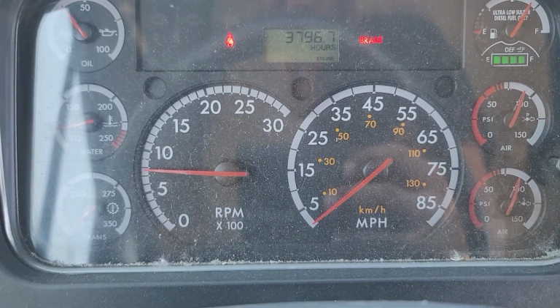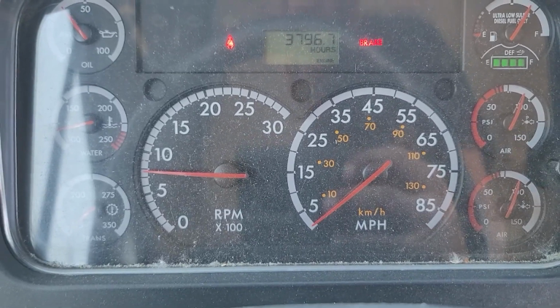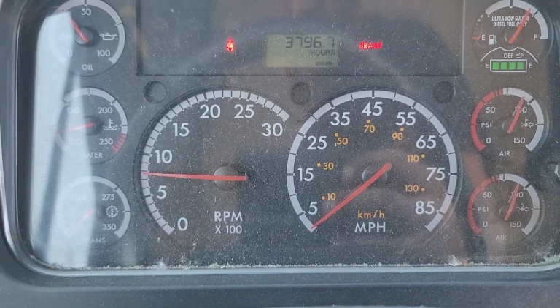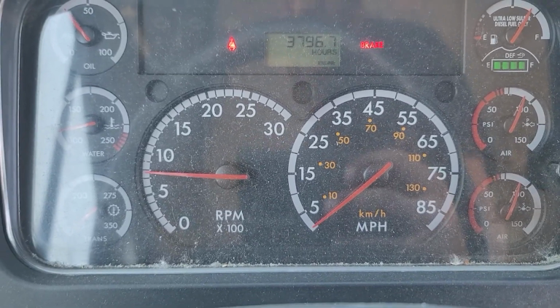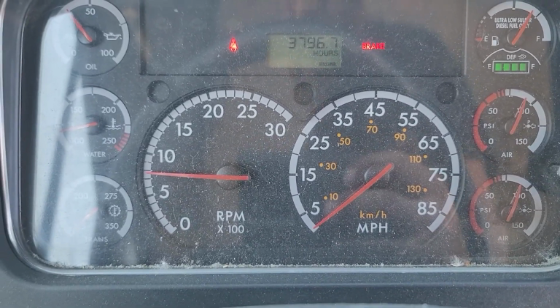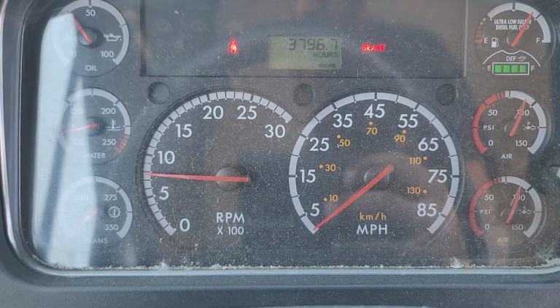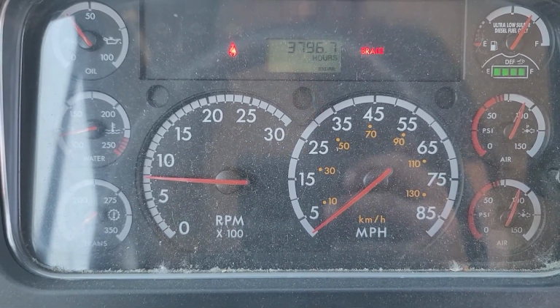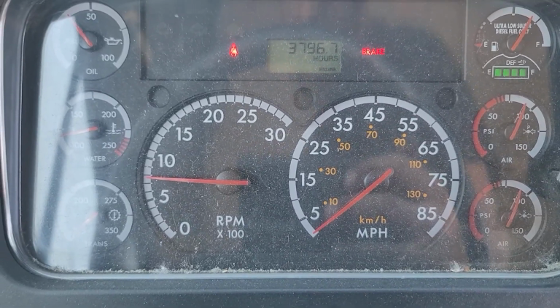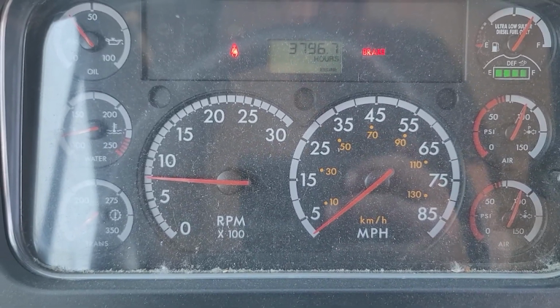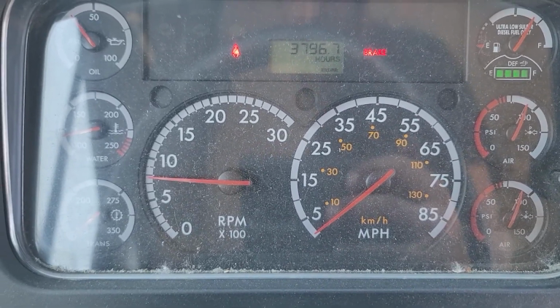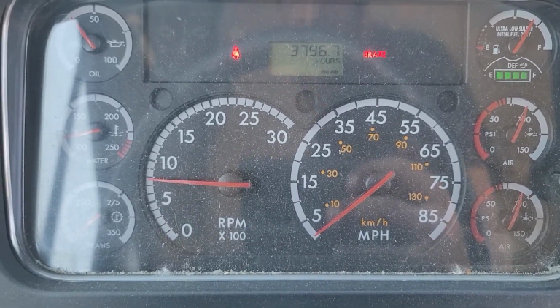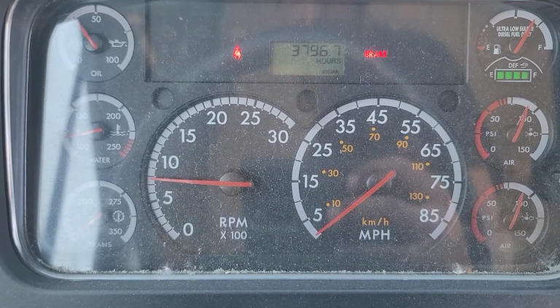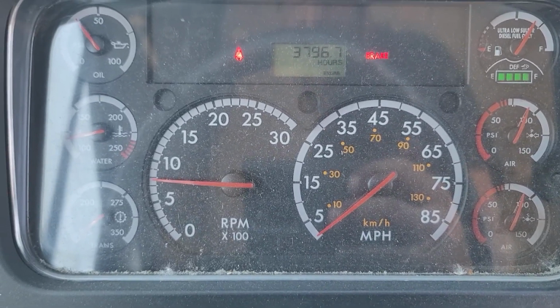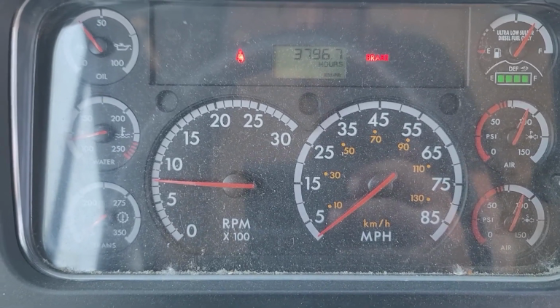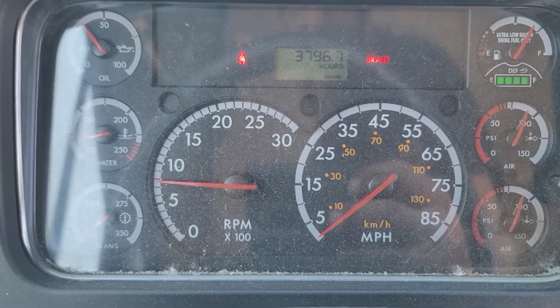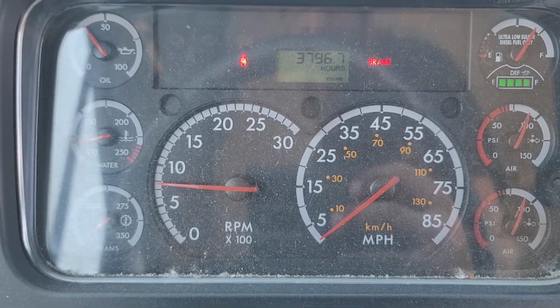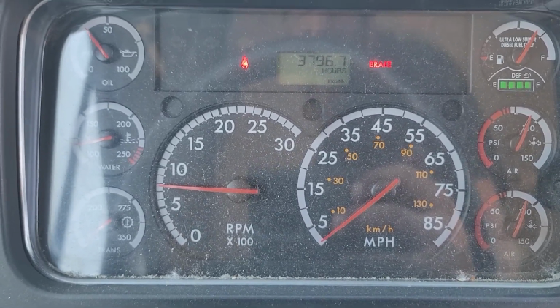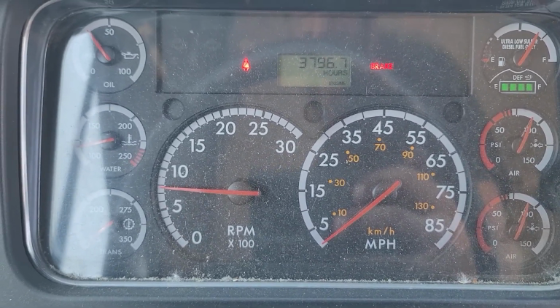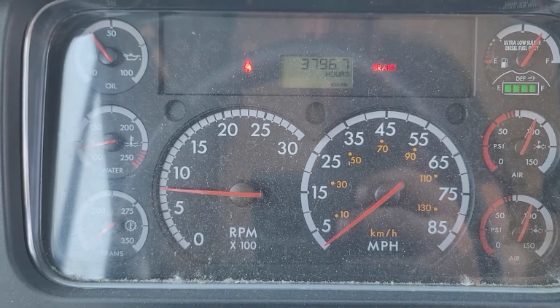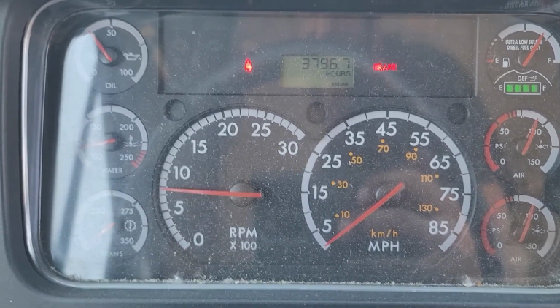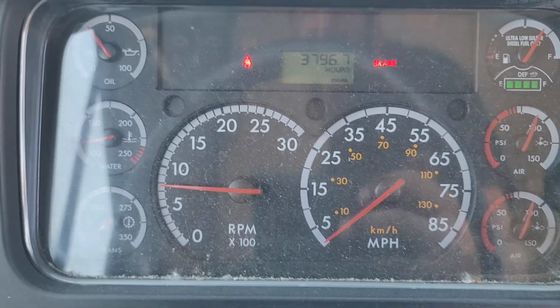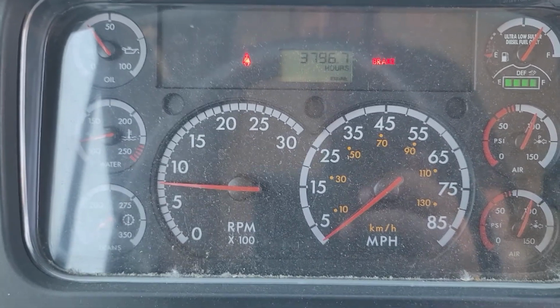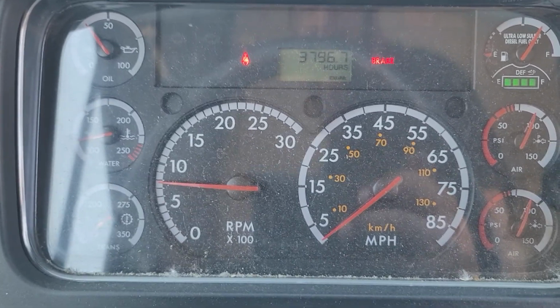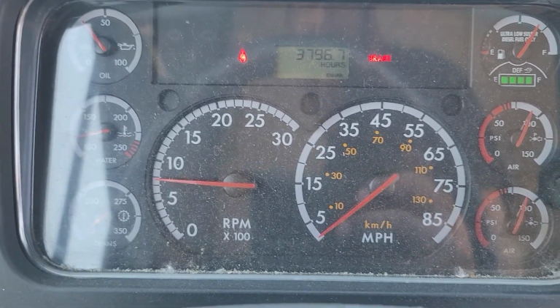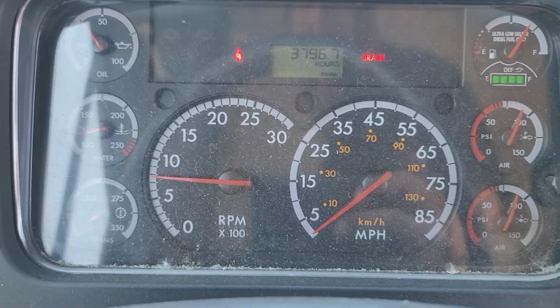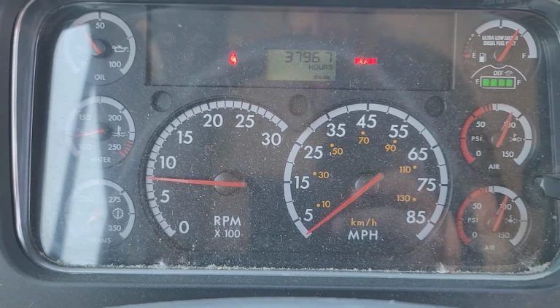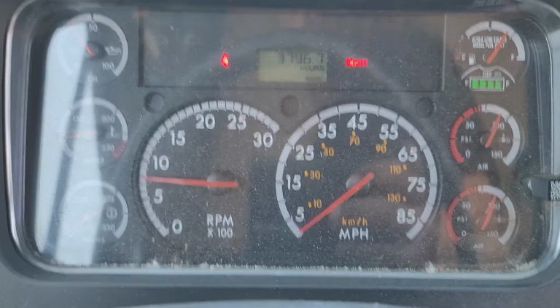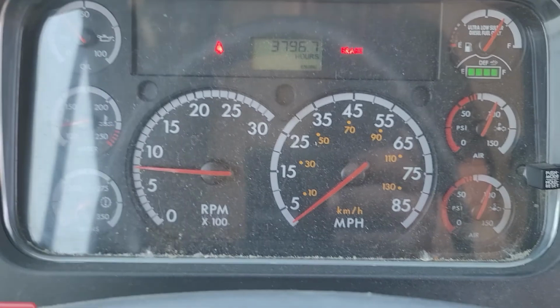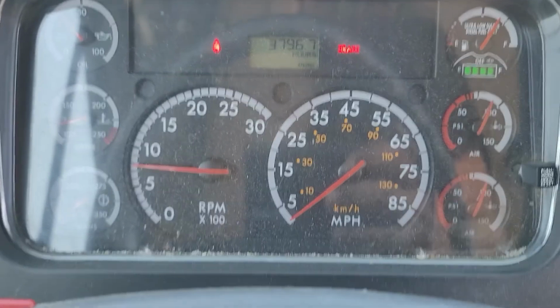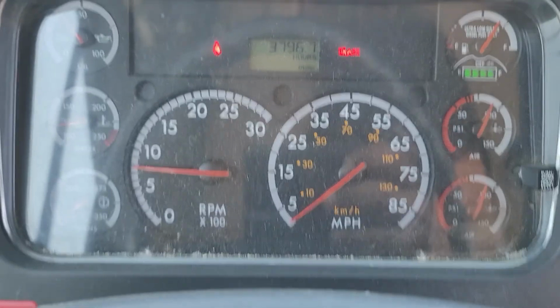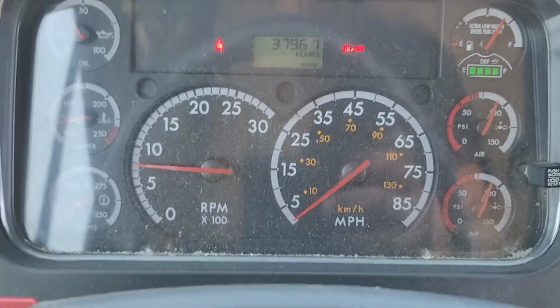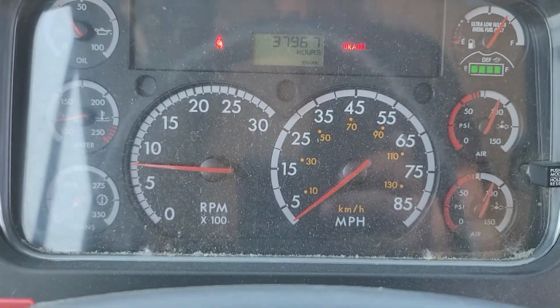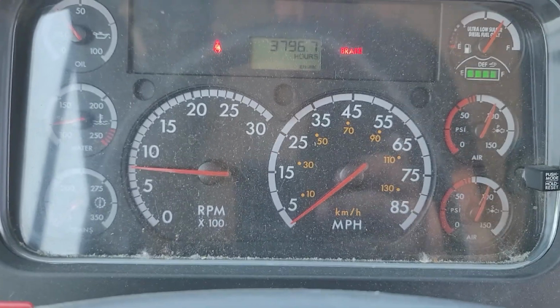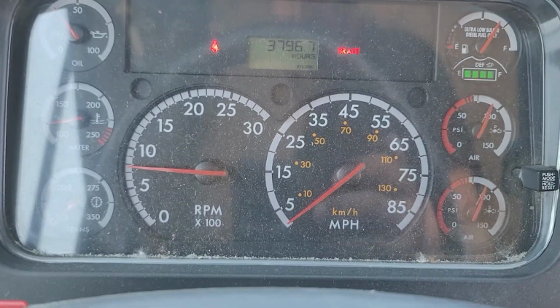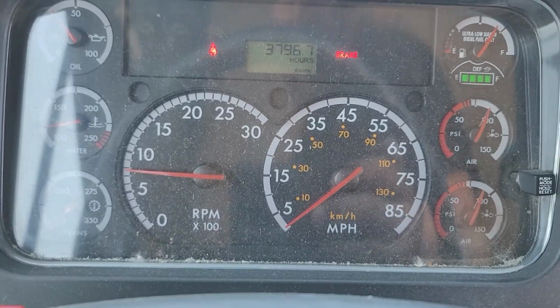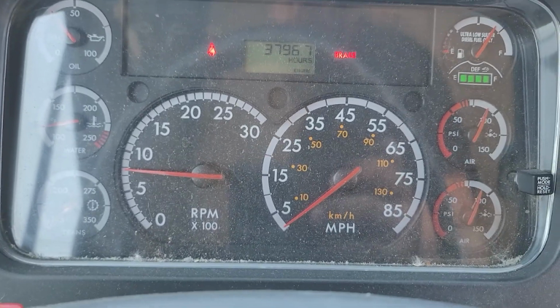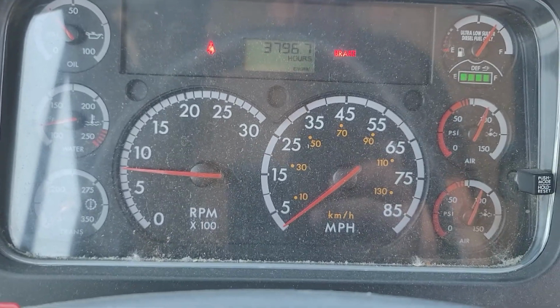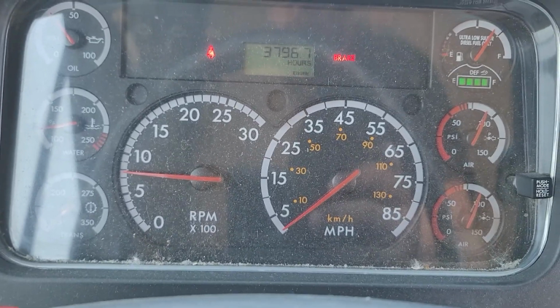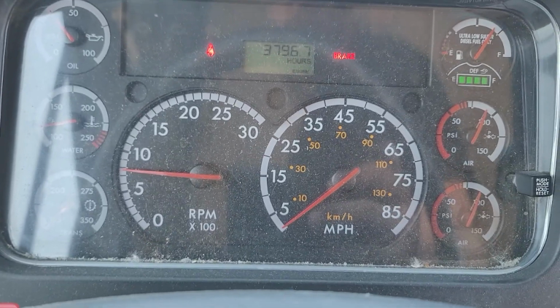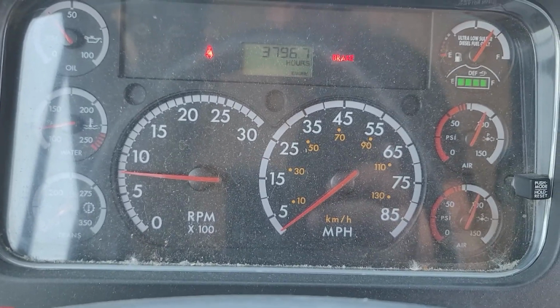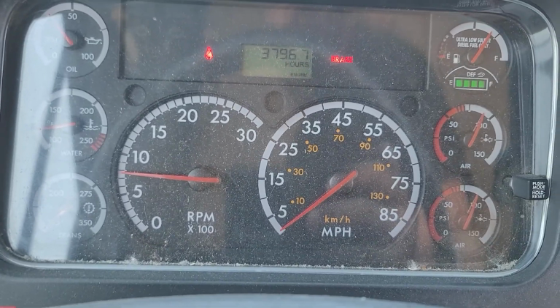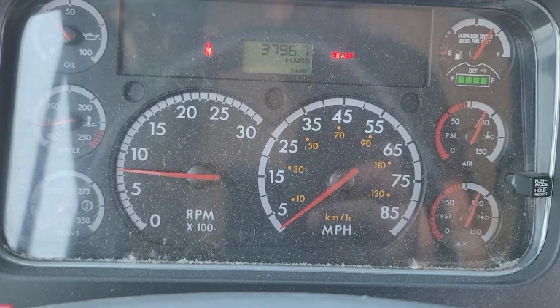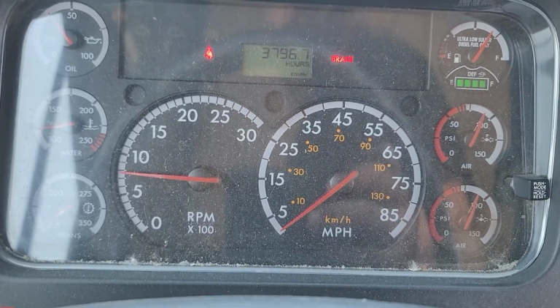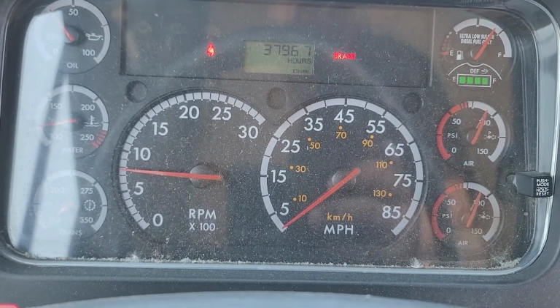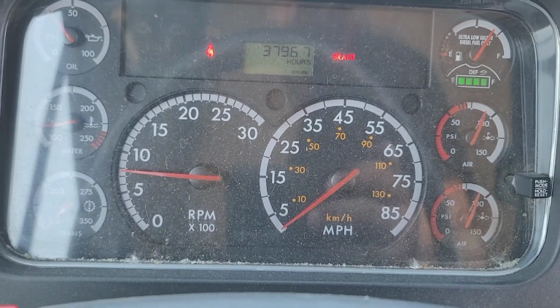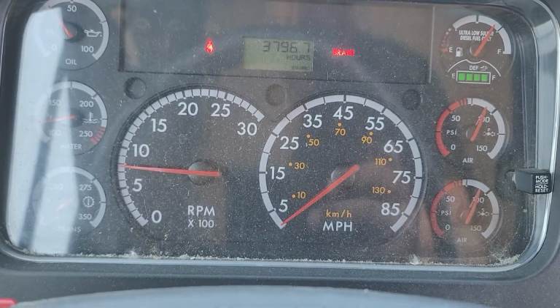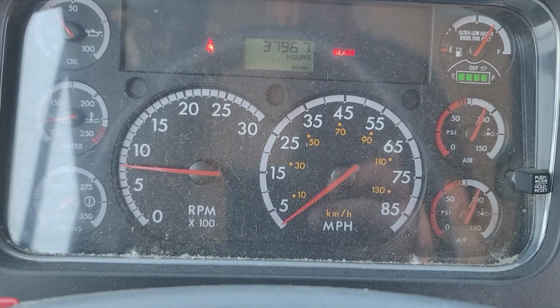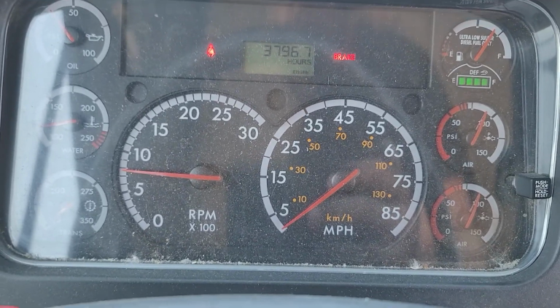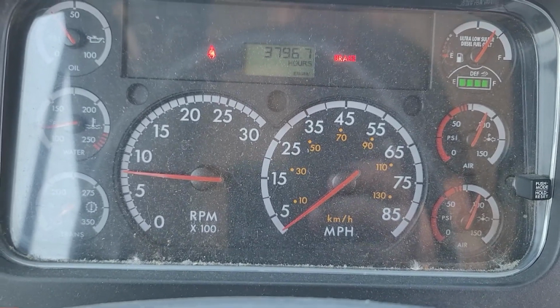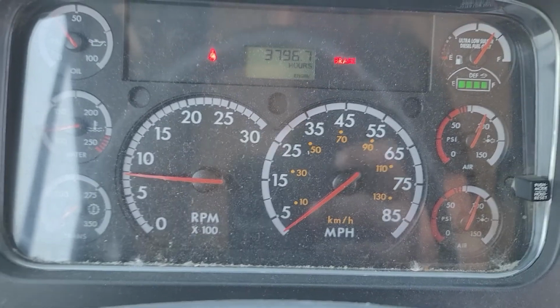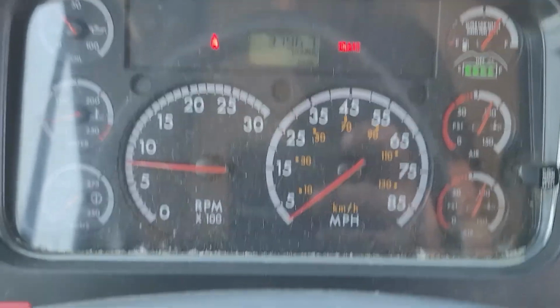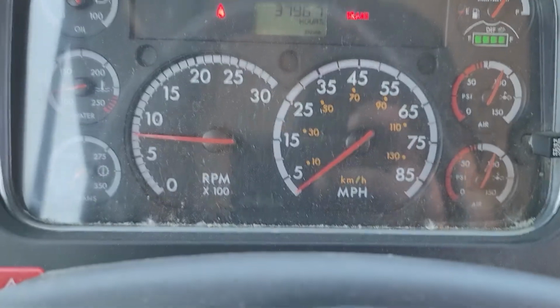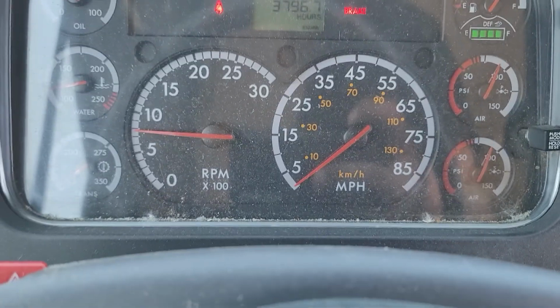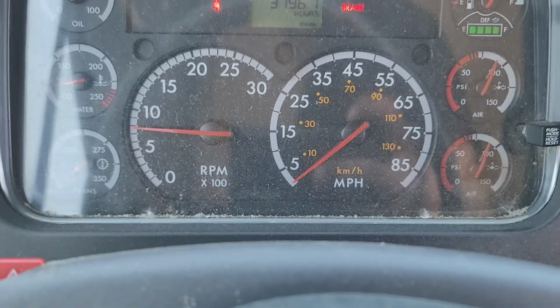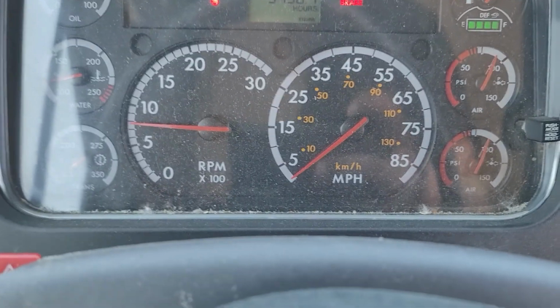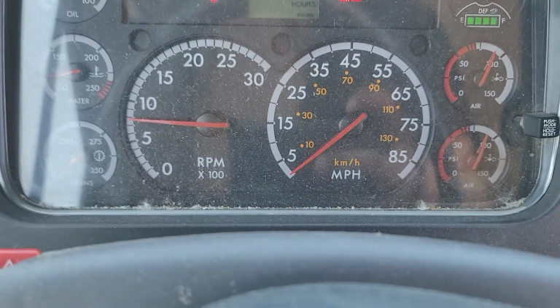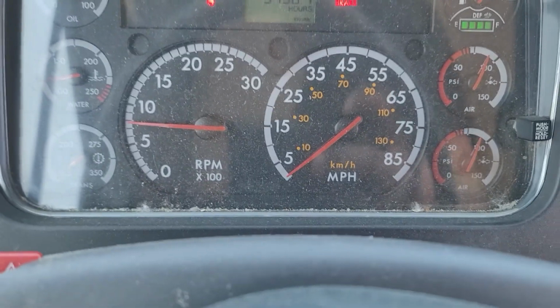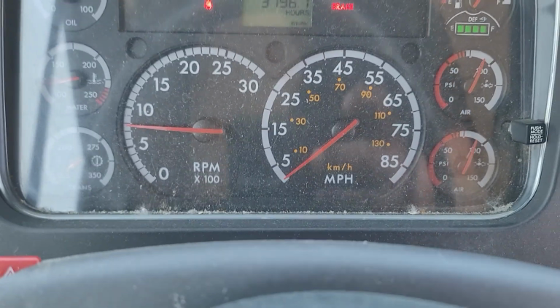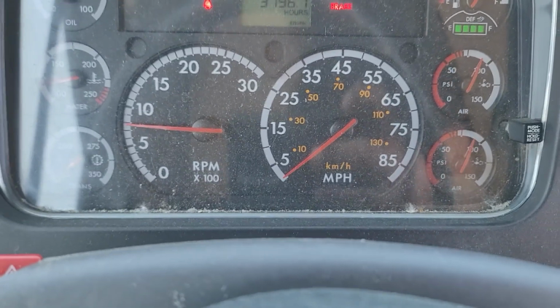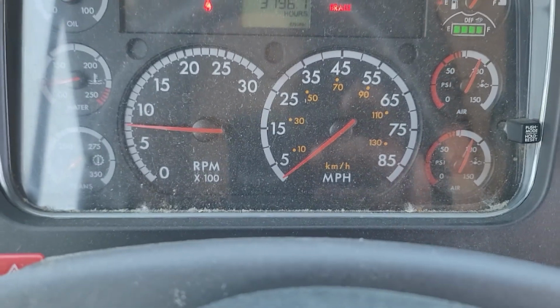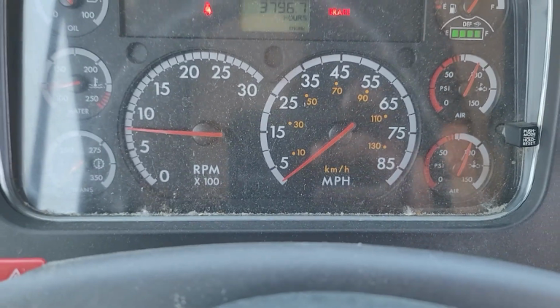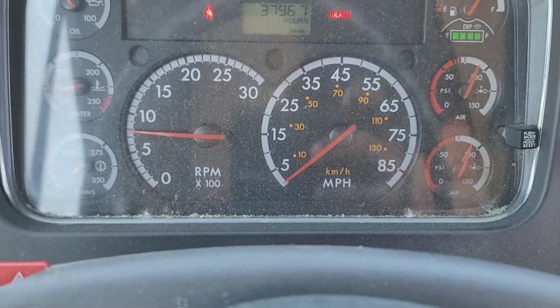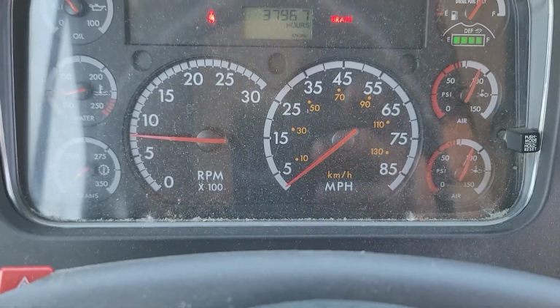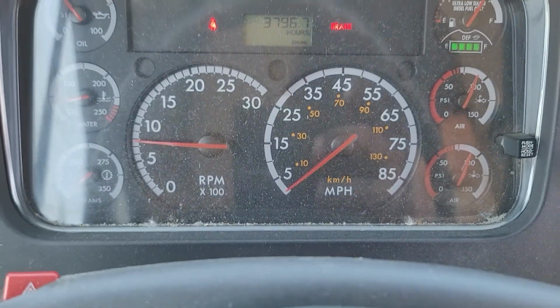There's no error codes on the dash, or anything emissions or DEF related.